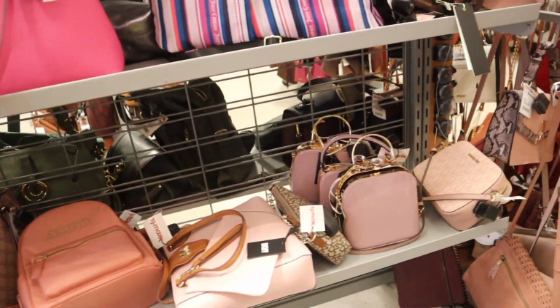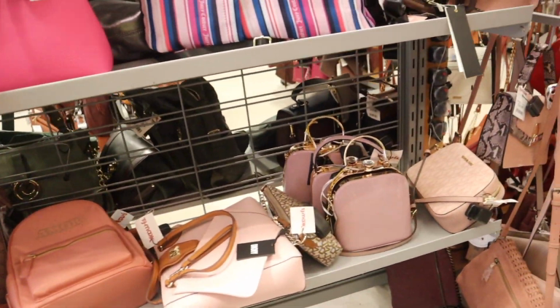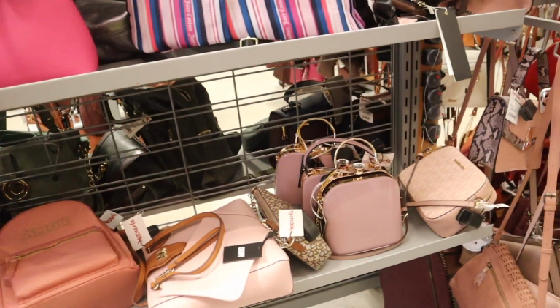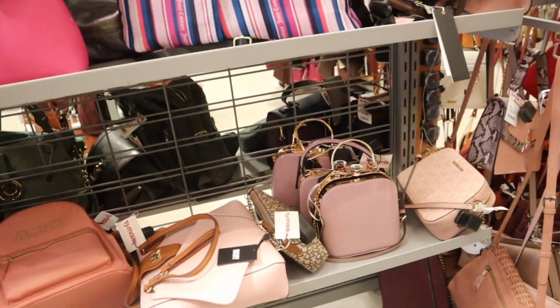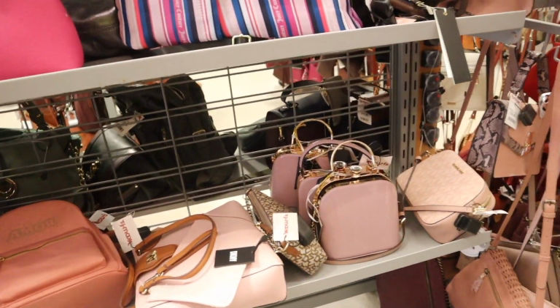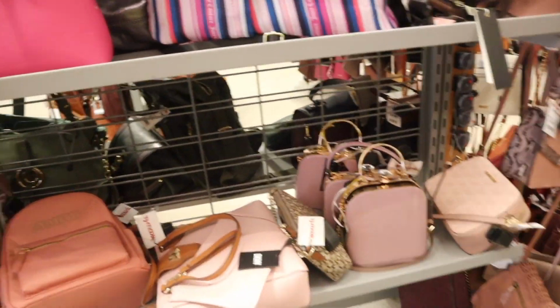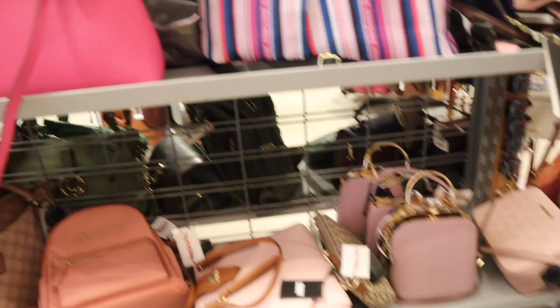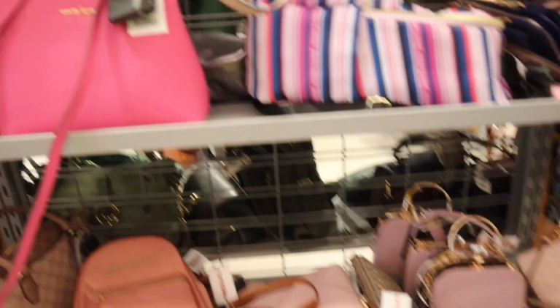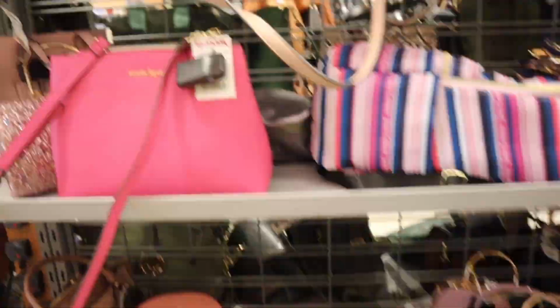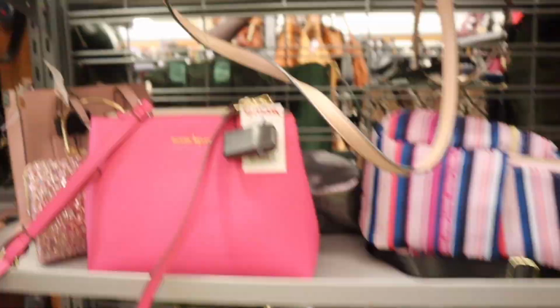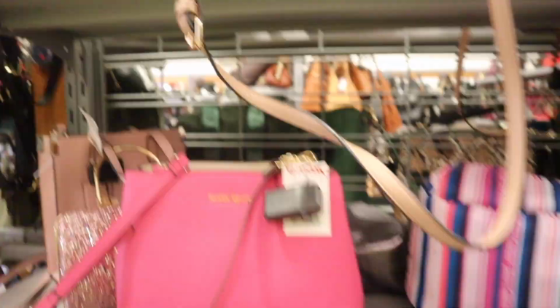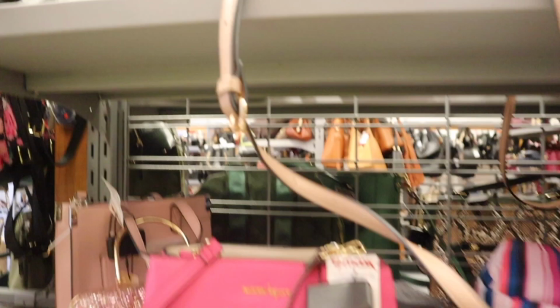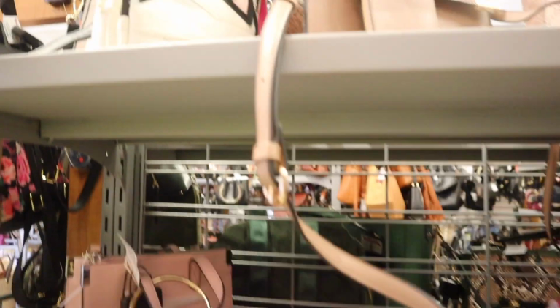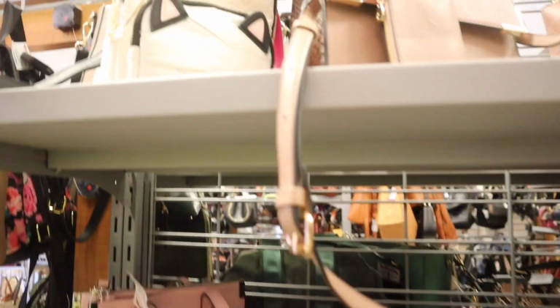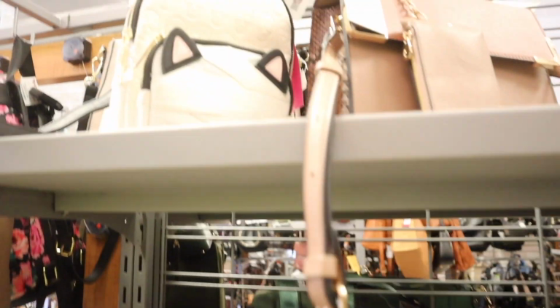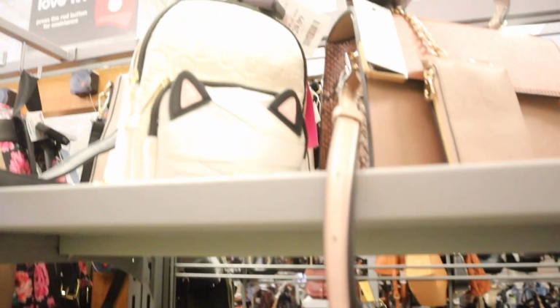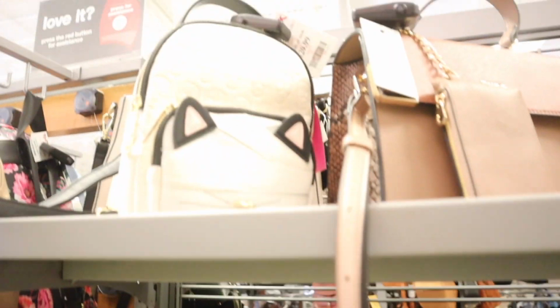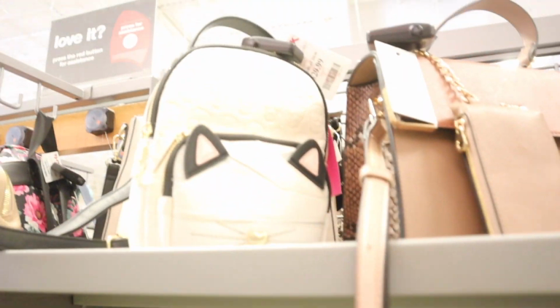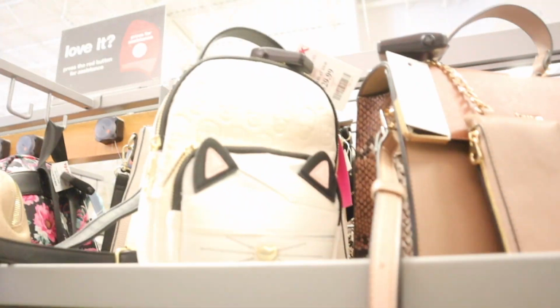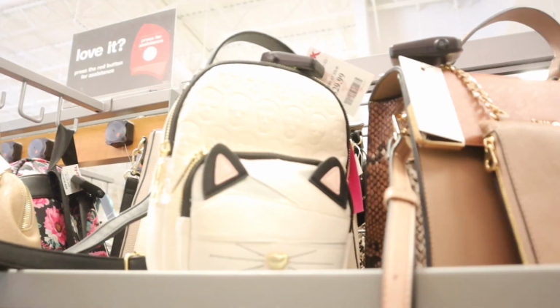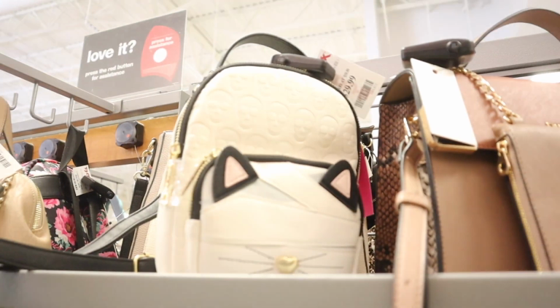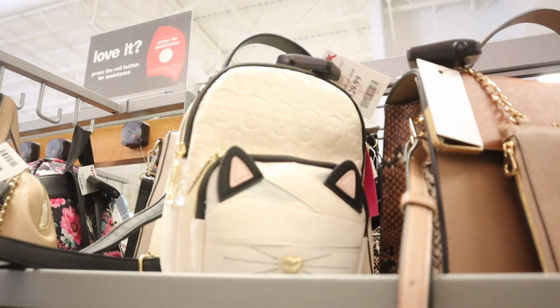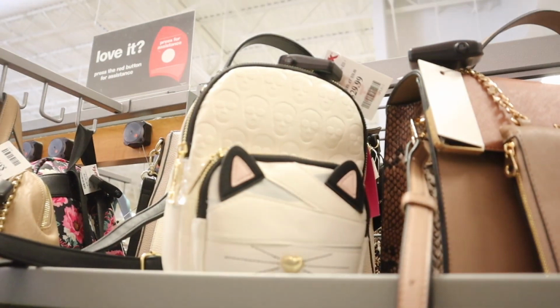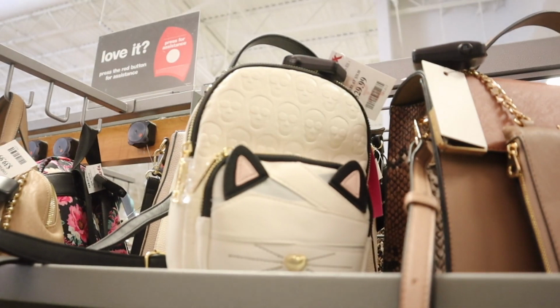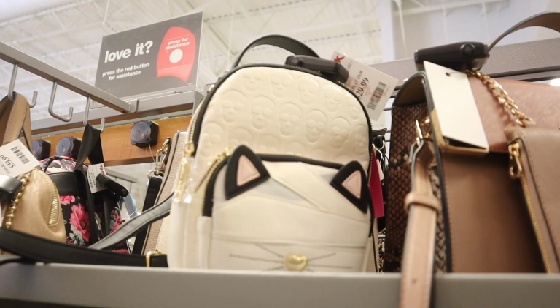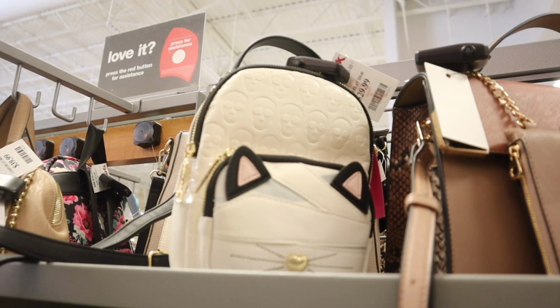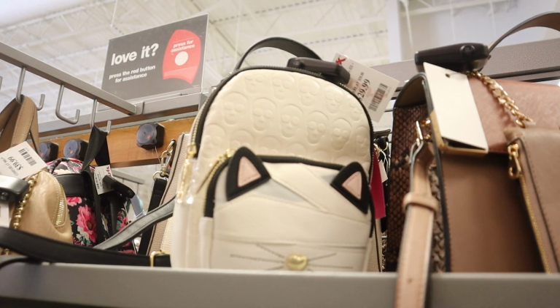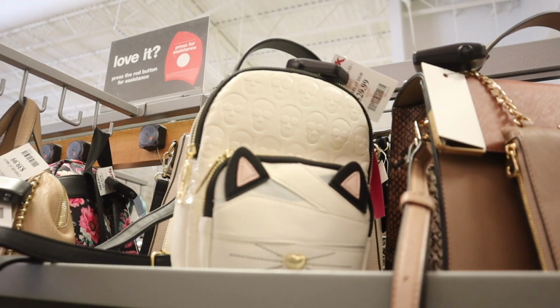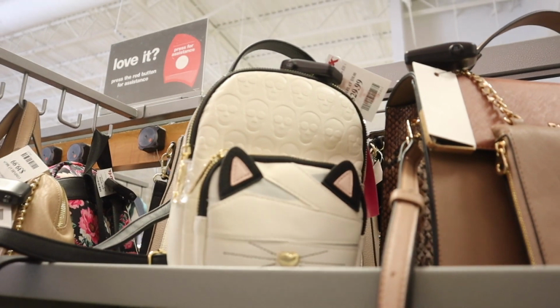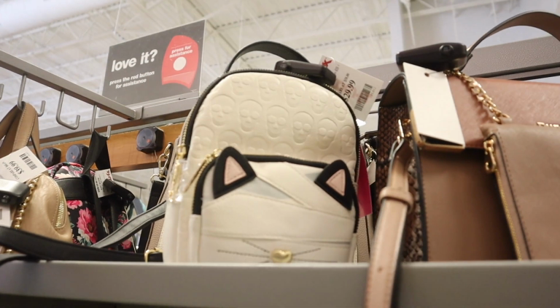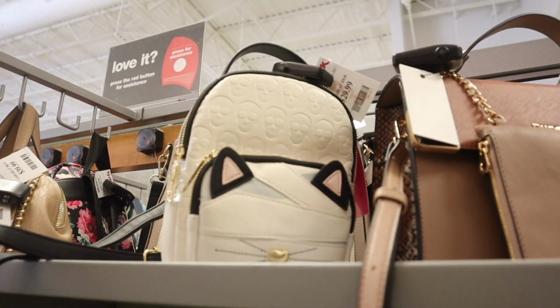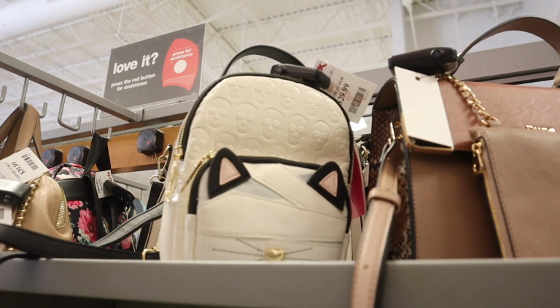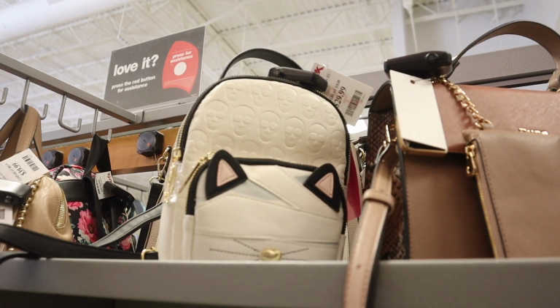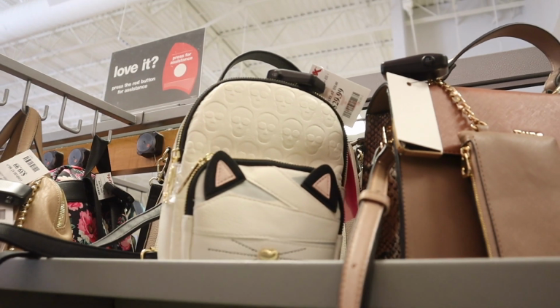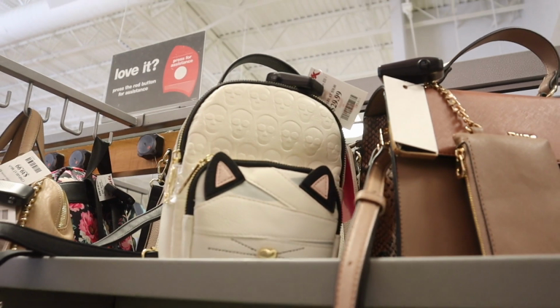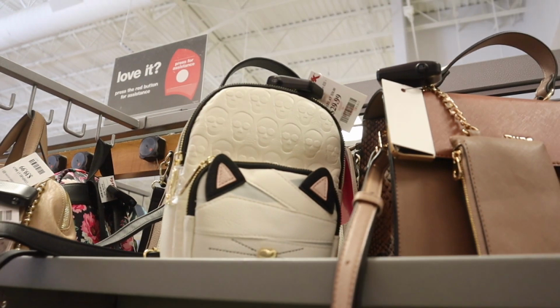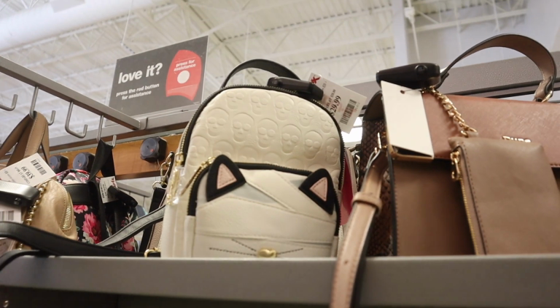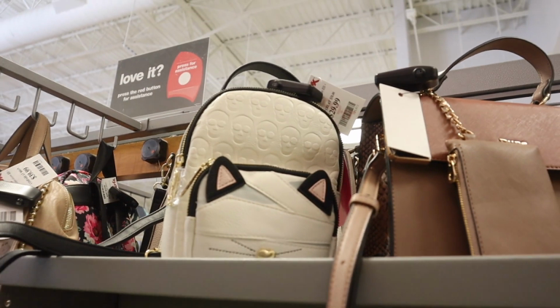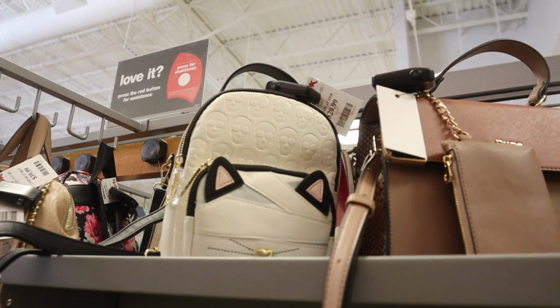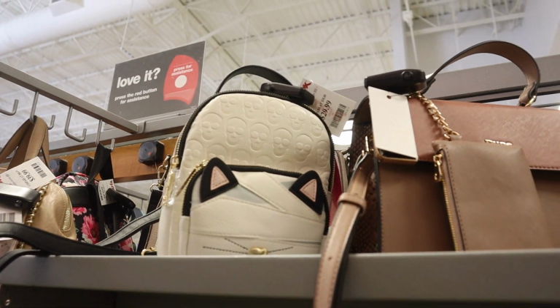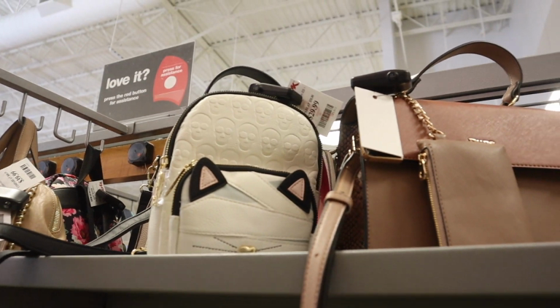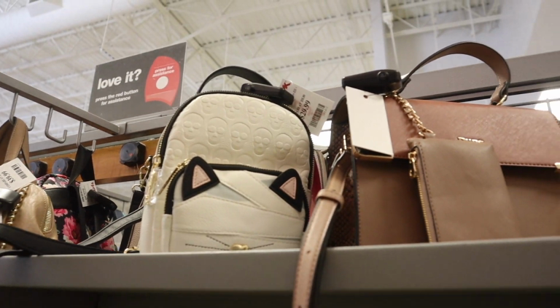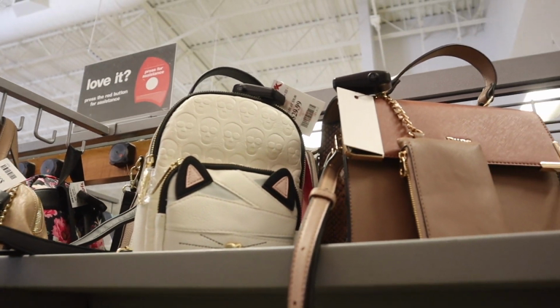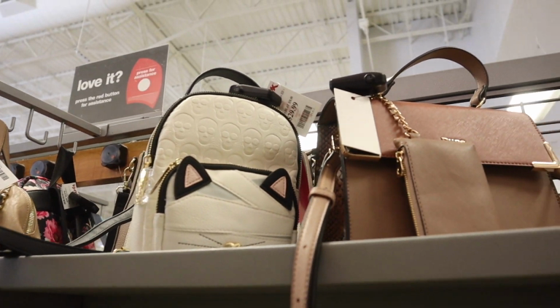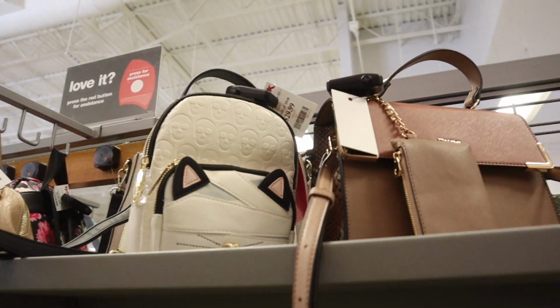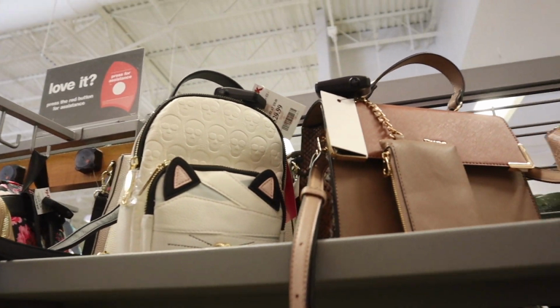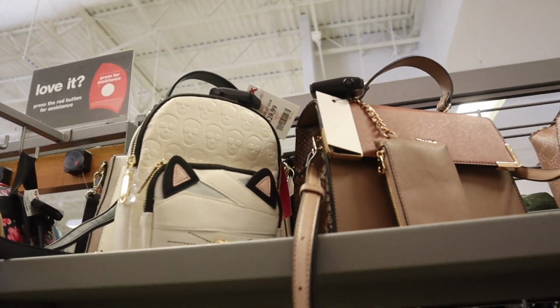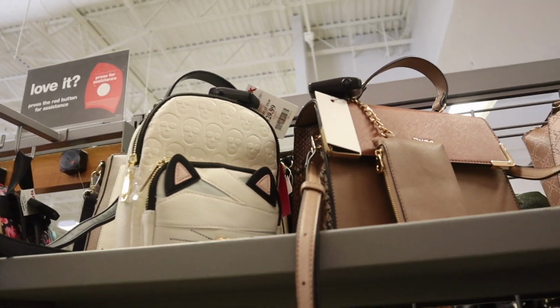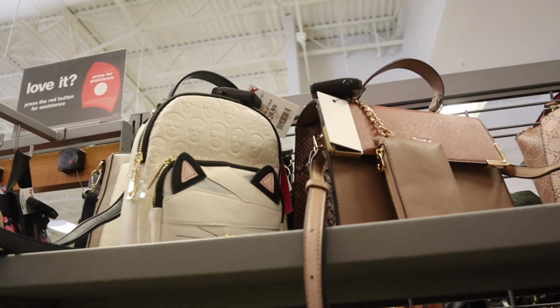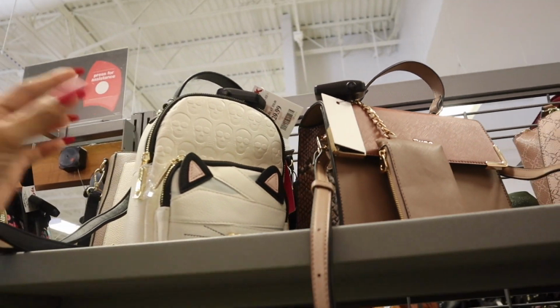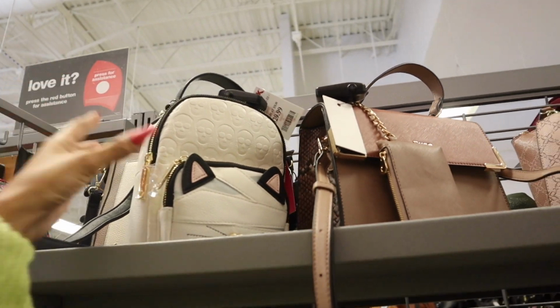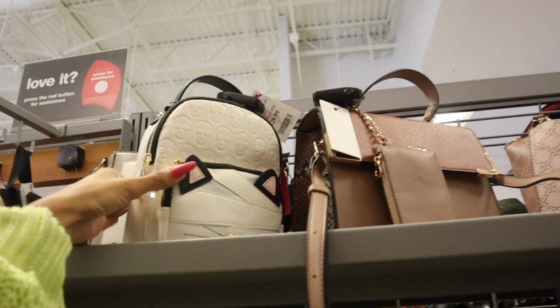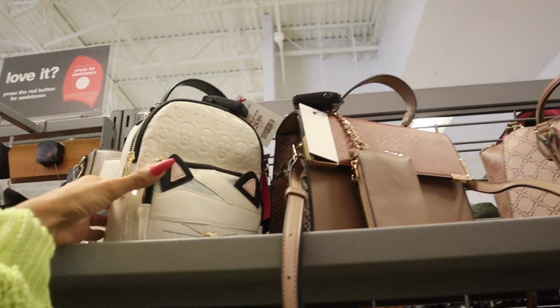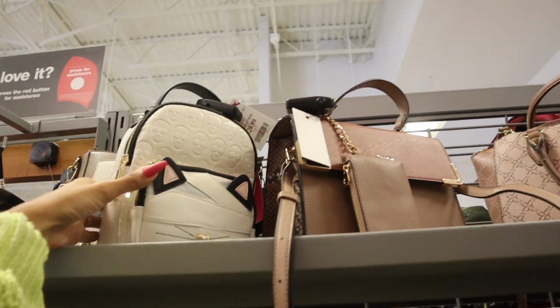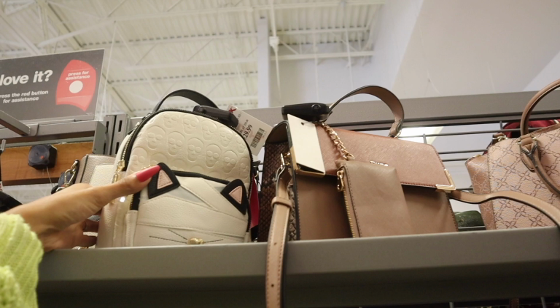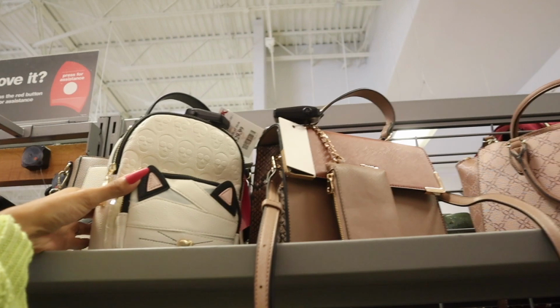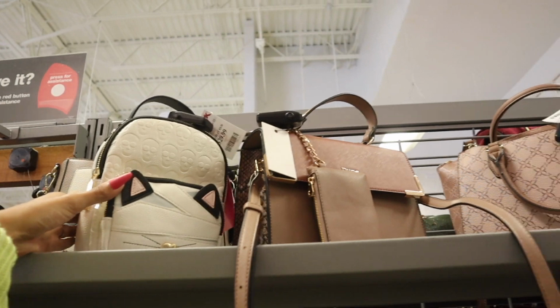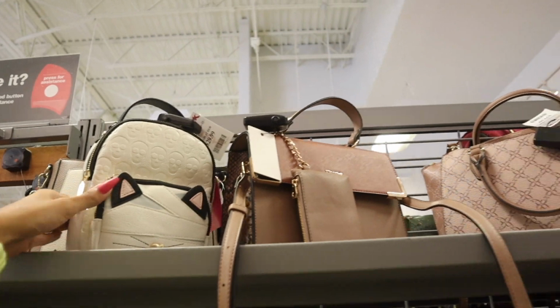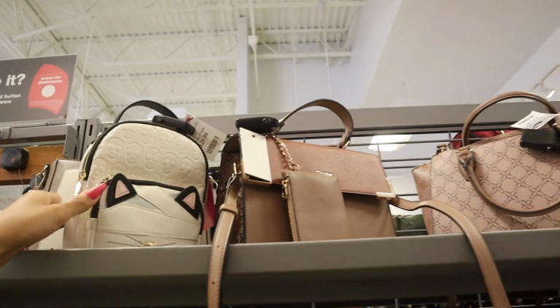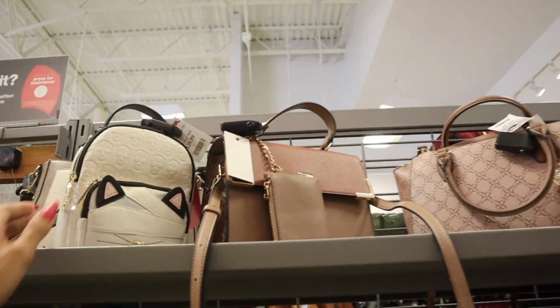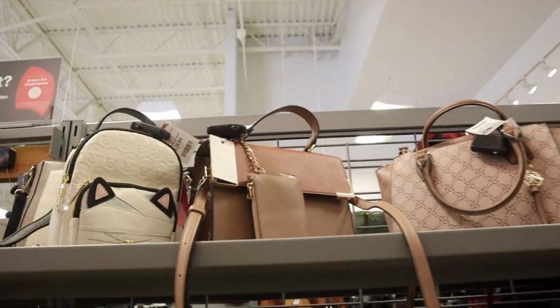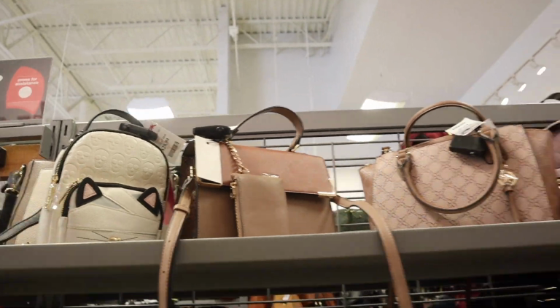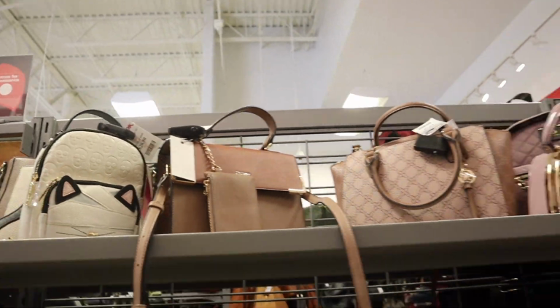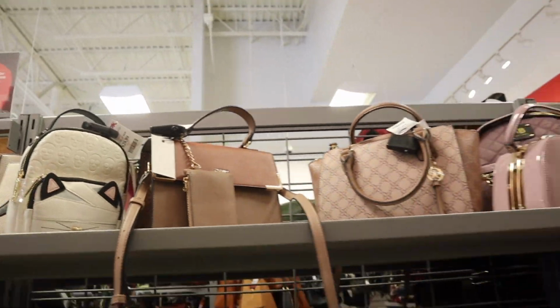They even have a backpack with the skulls — you can get the backpack for only $30, another great deal in my opinion.